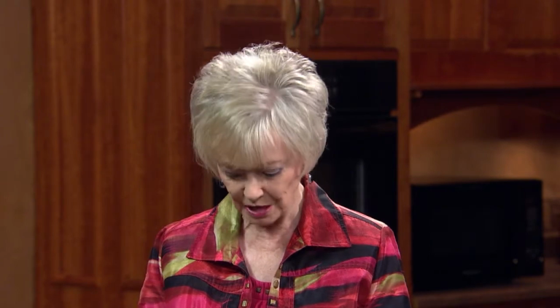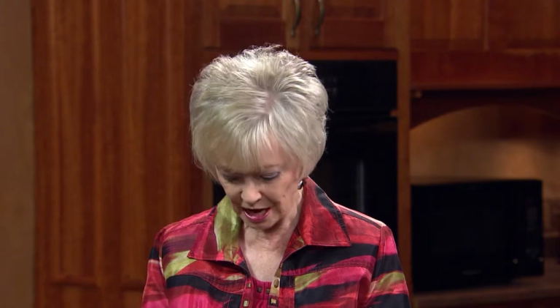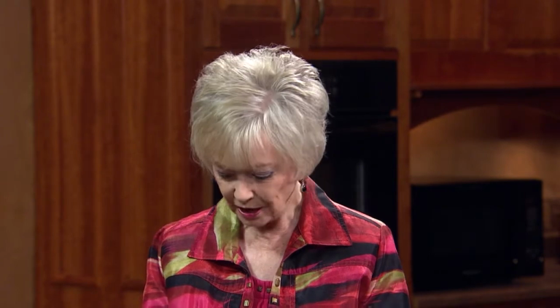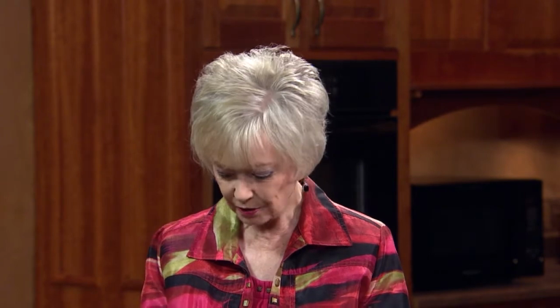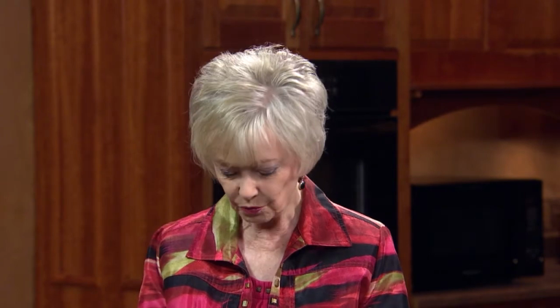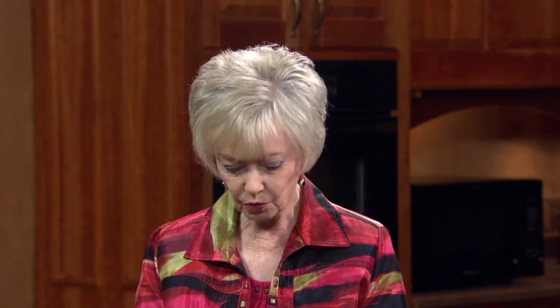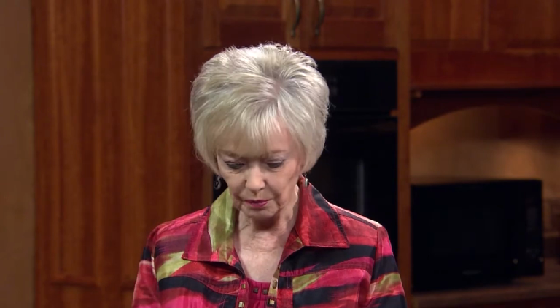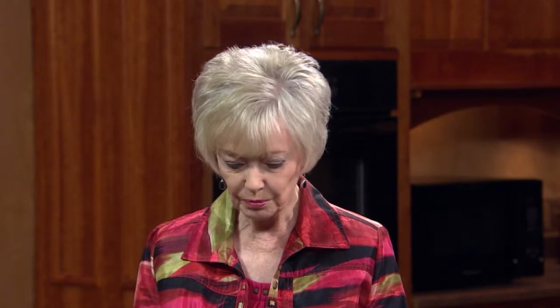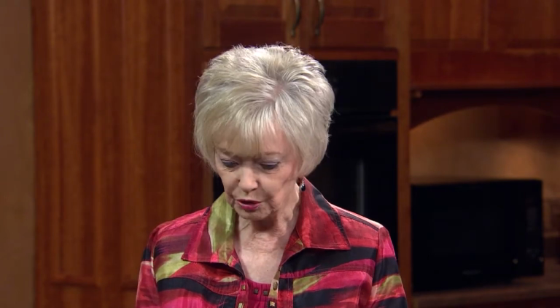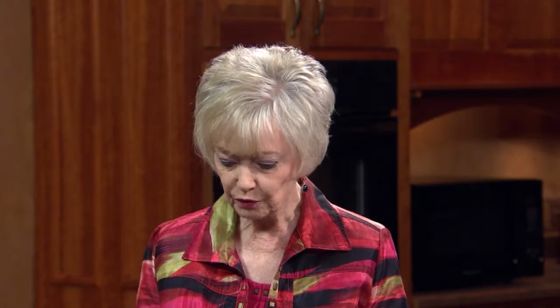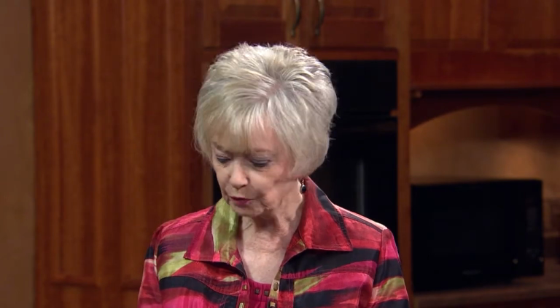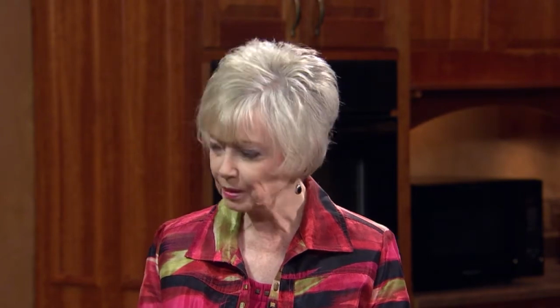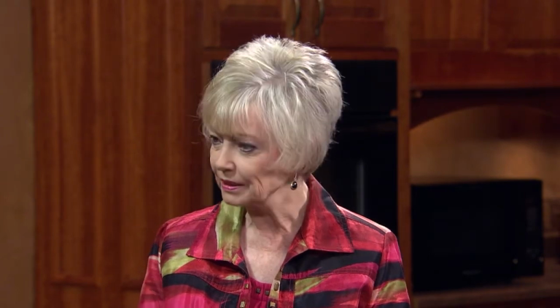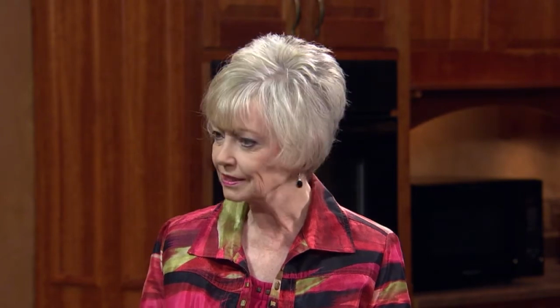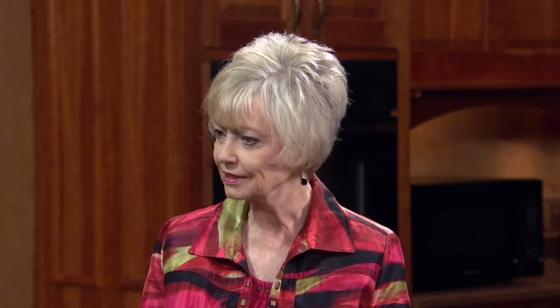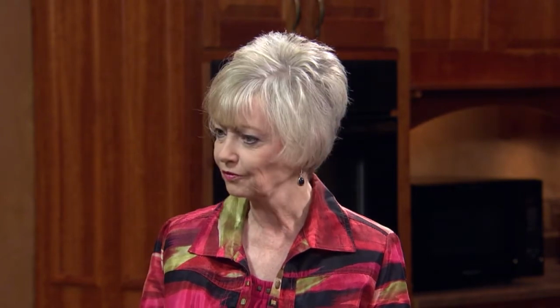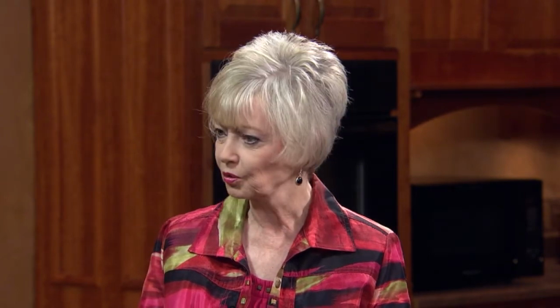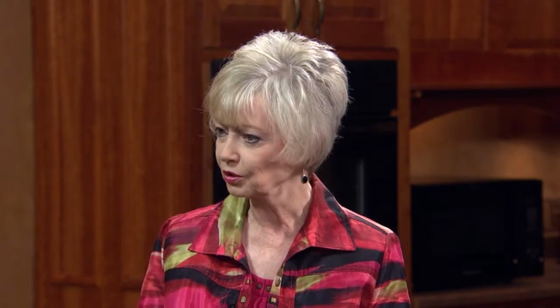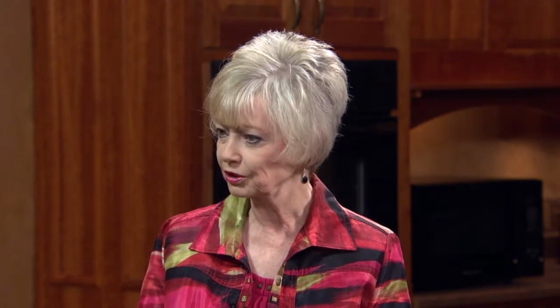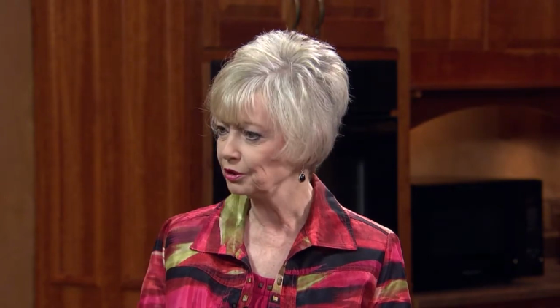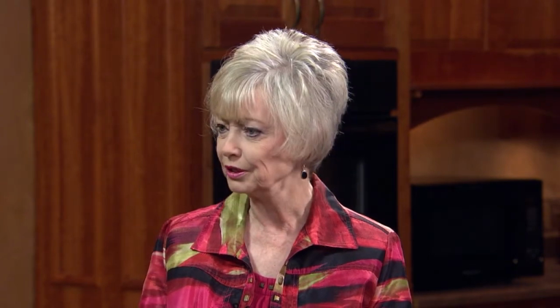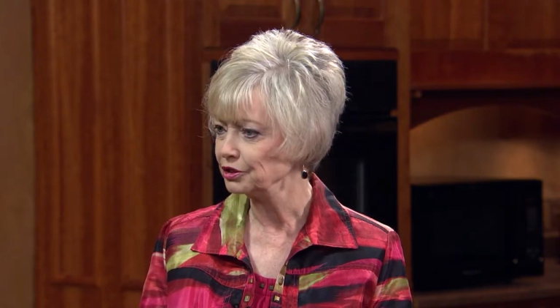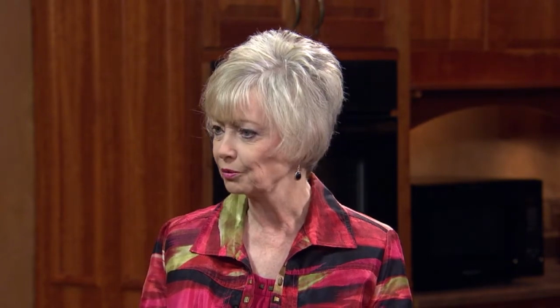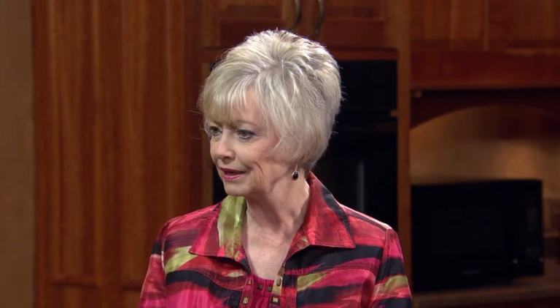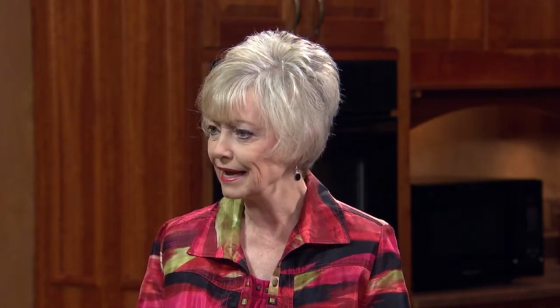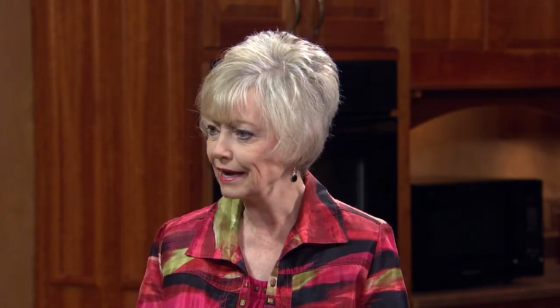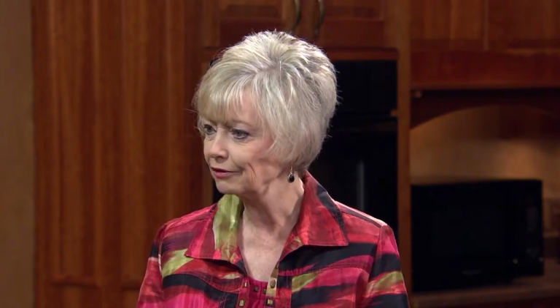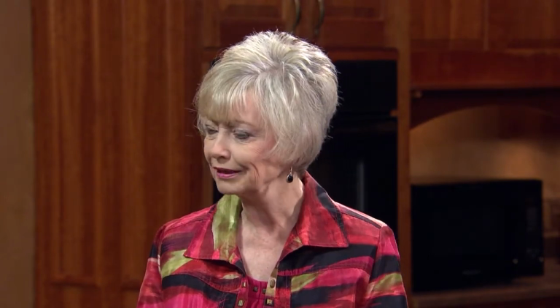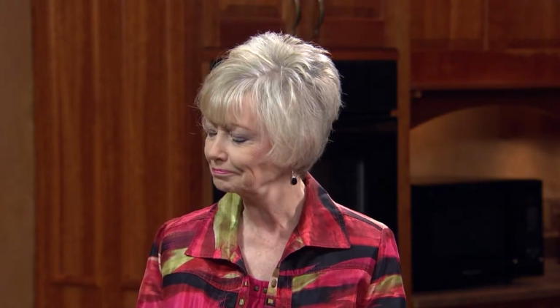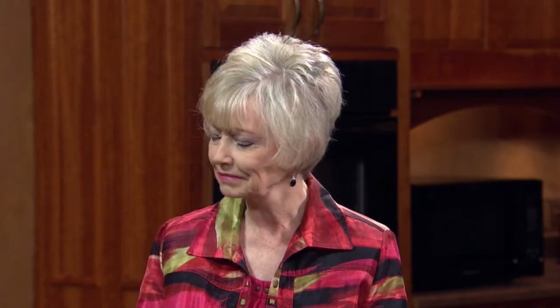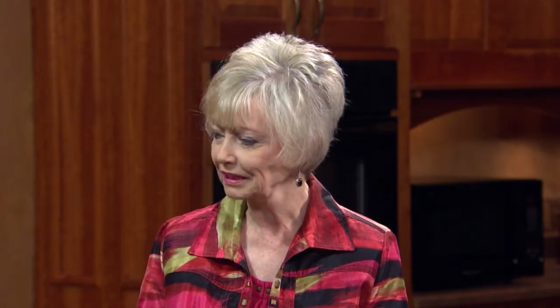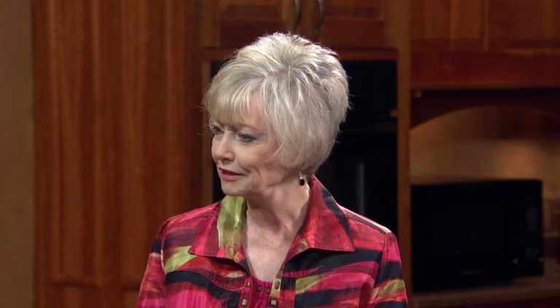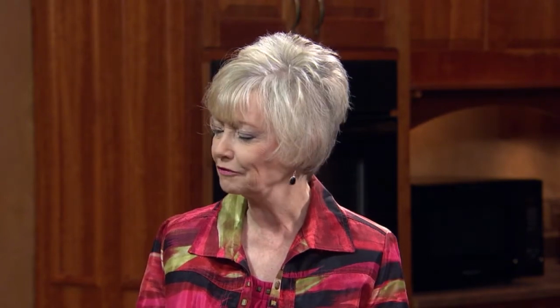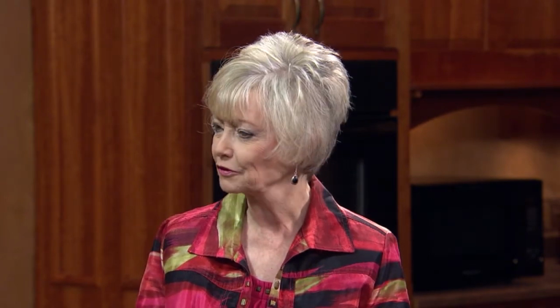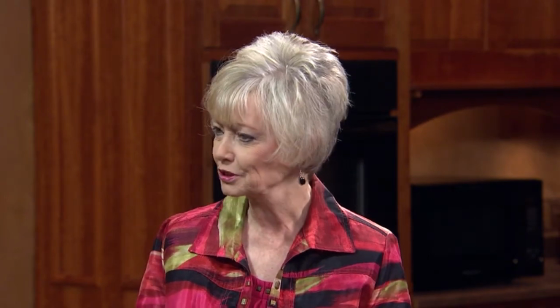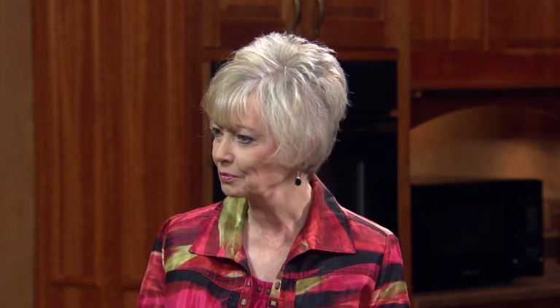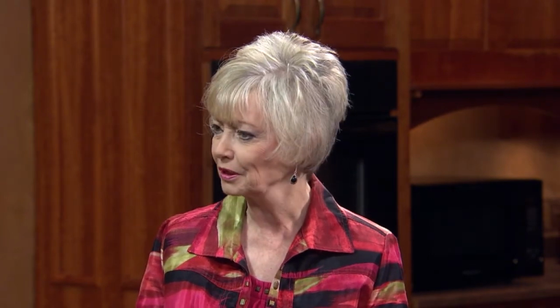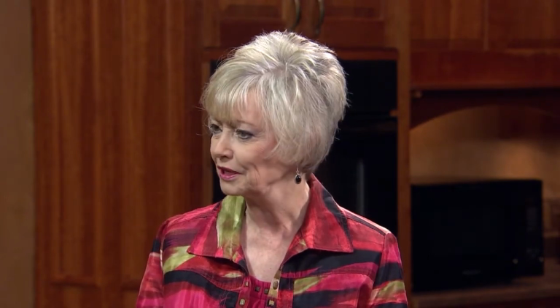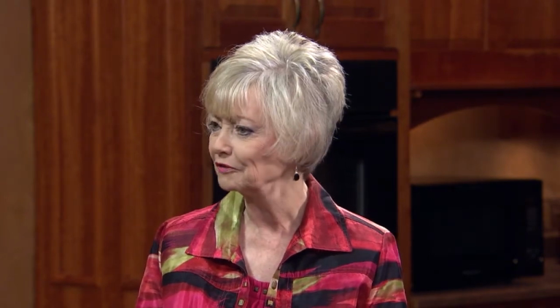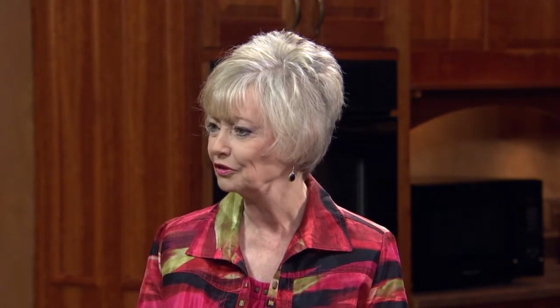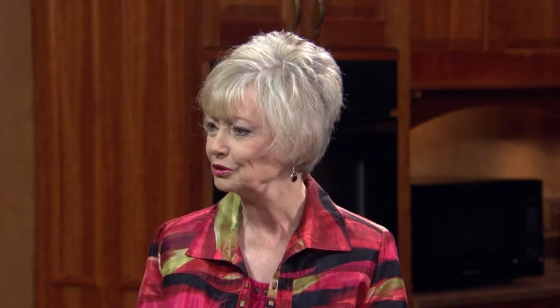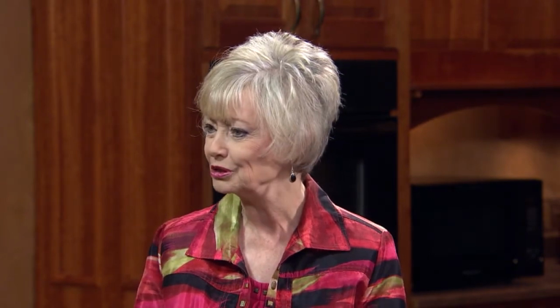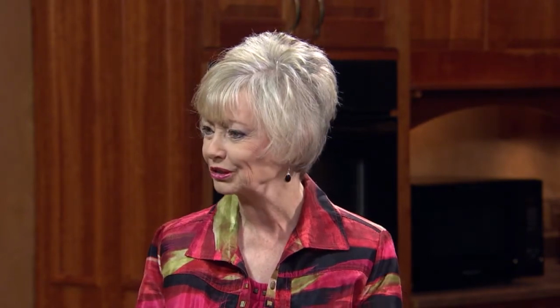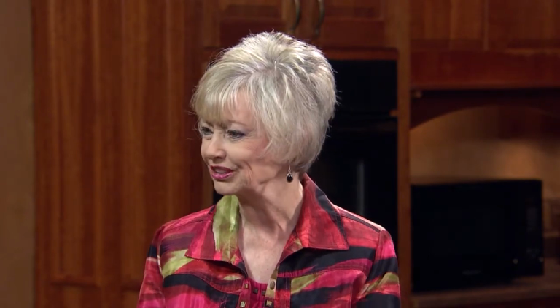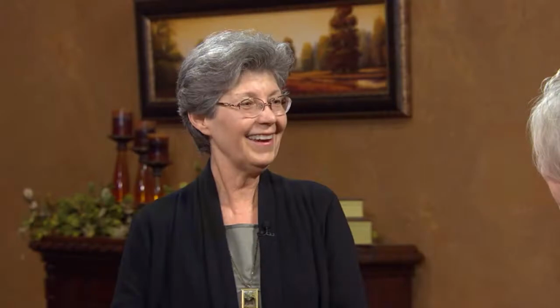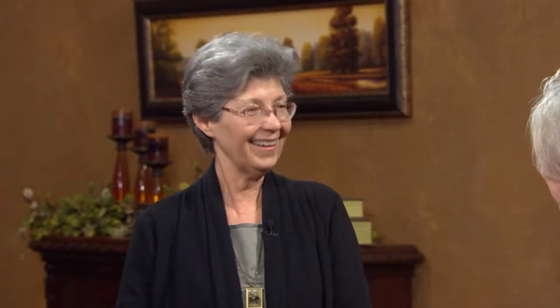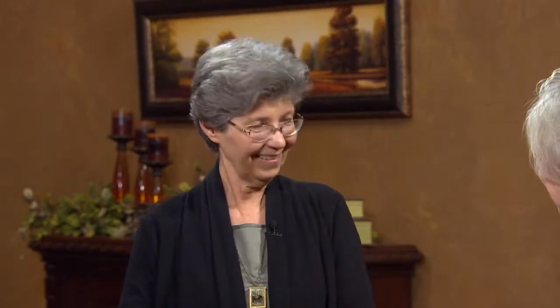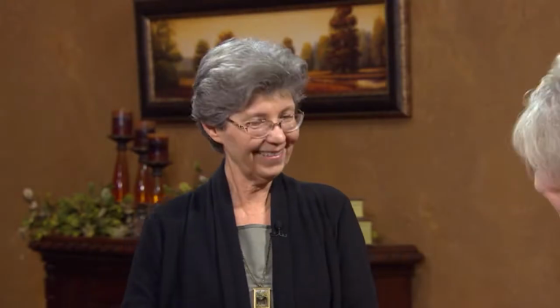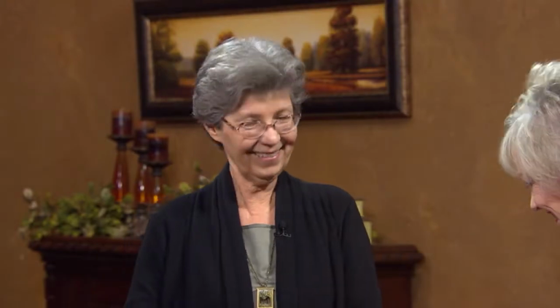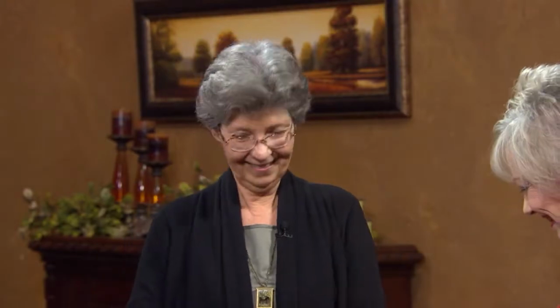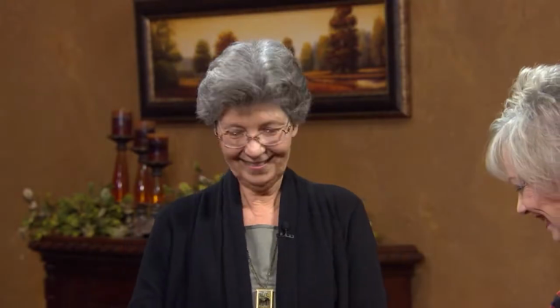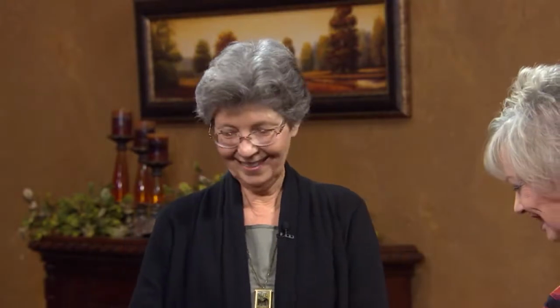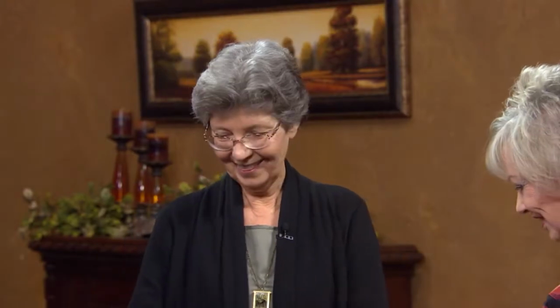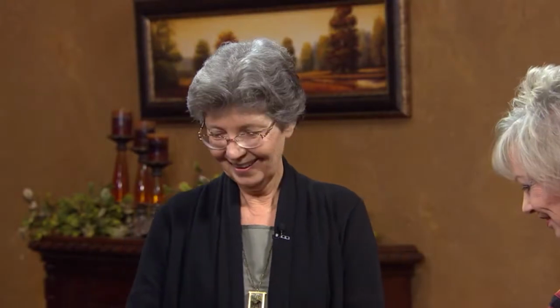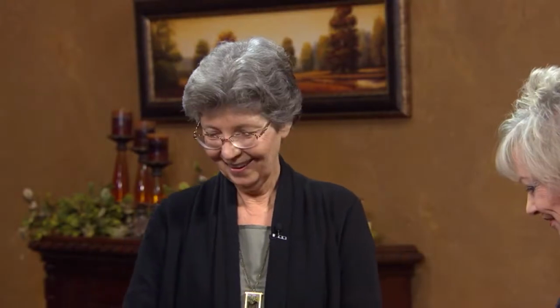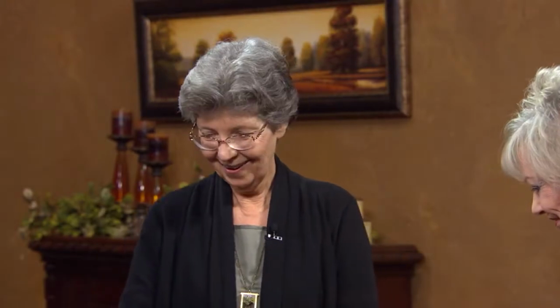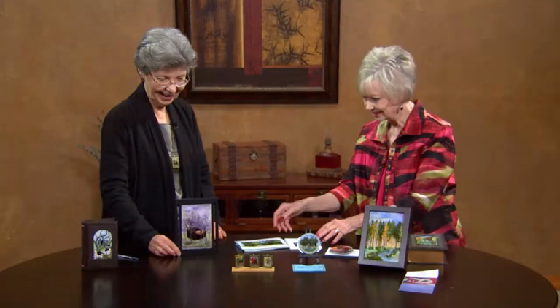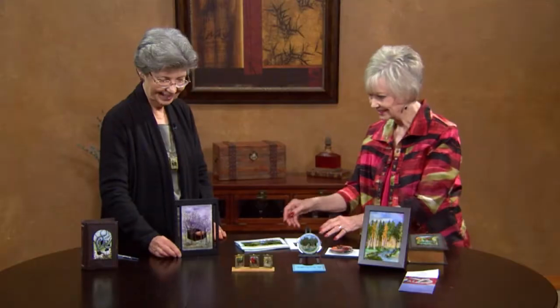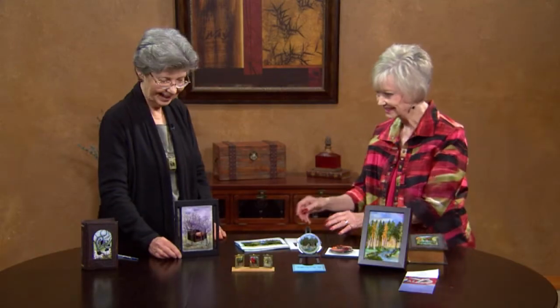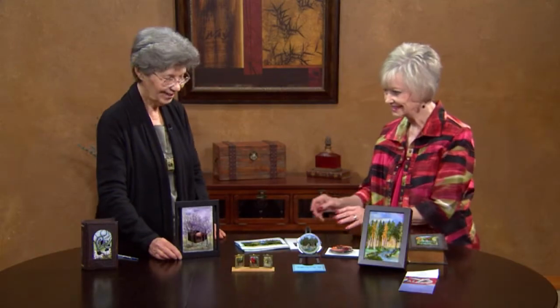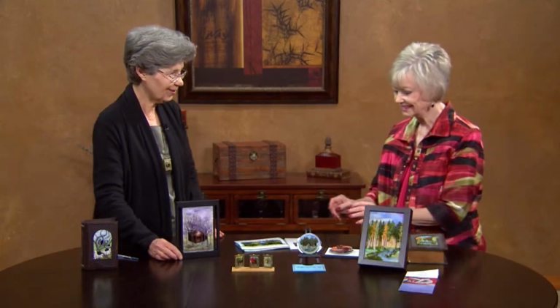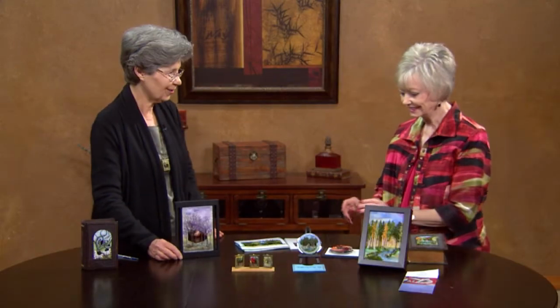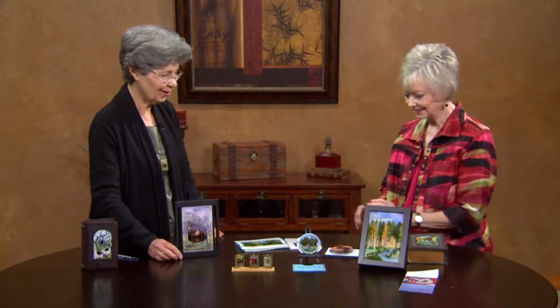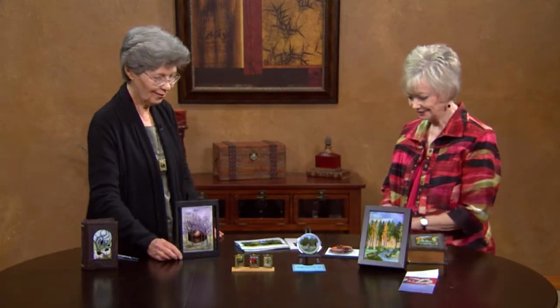These are just truly beautiful. I'm amazed at the time and effort and work that goes into these. But what beautiful pieces of work to enjoy now and leave for someone in the future. Thank you. Thank you, Cheryl.